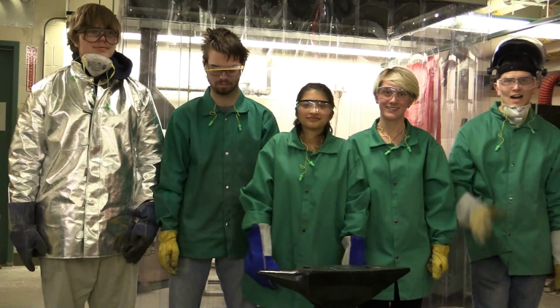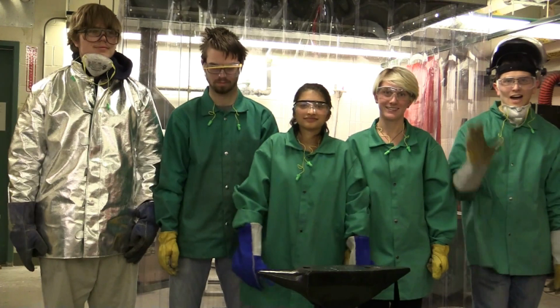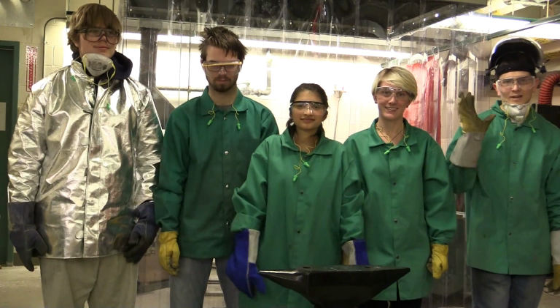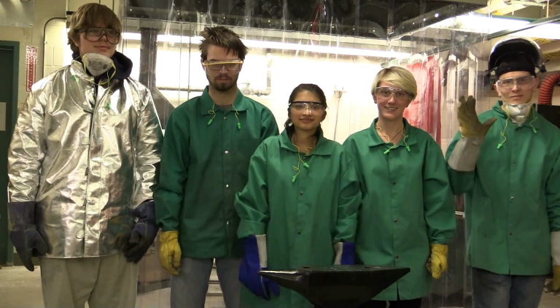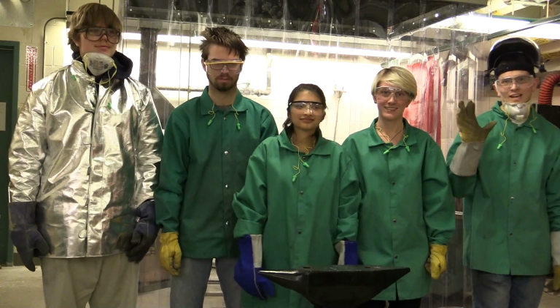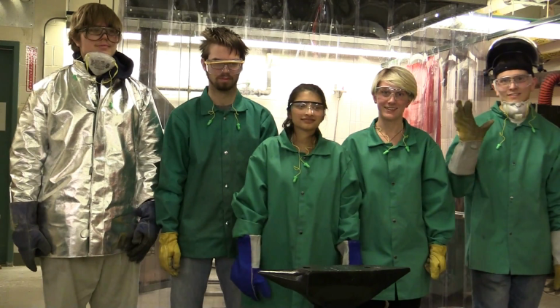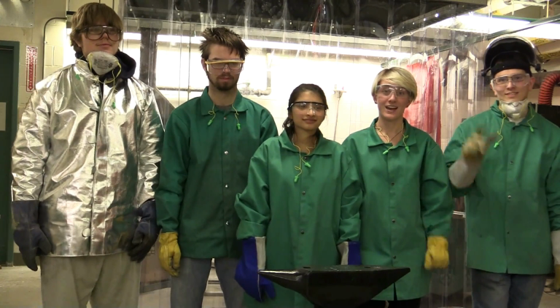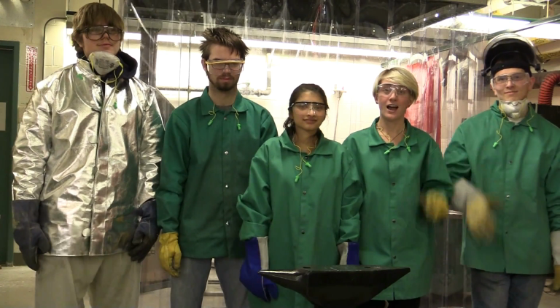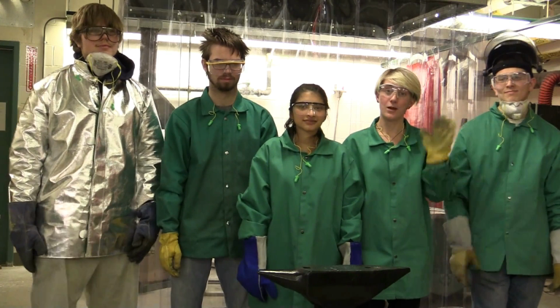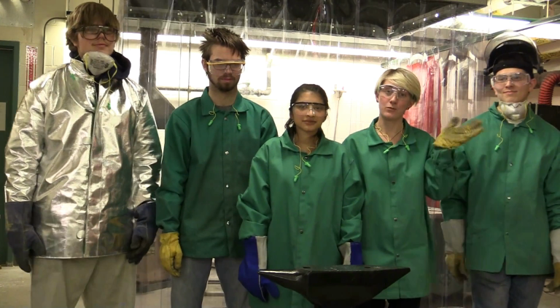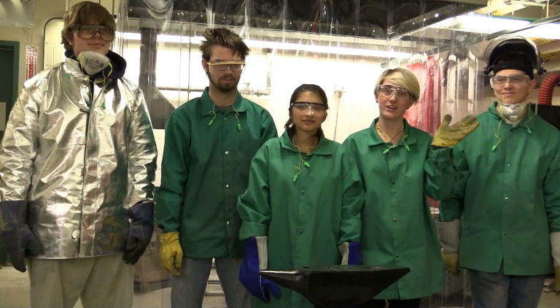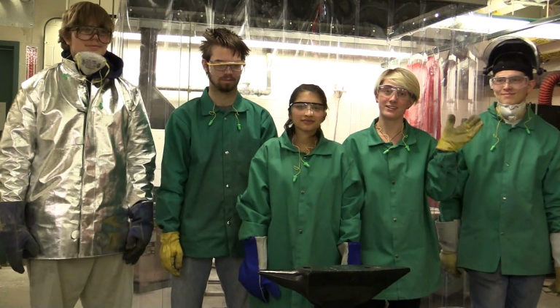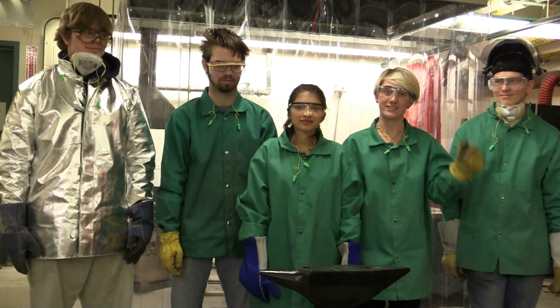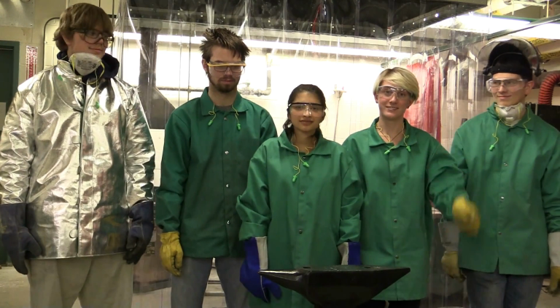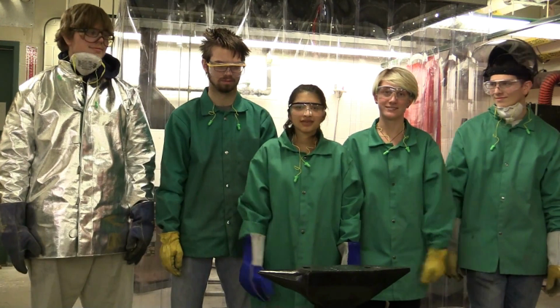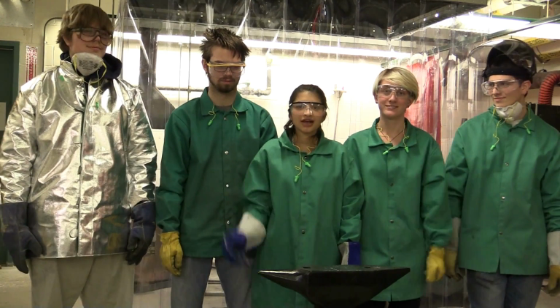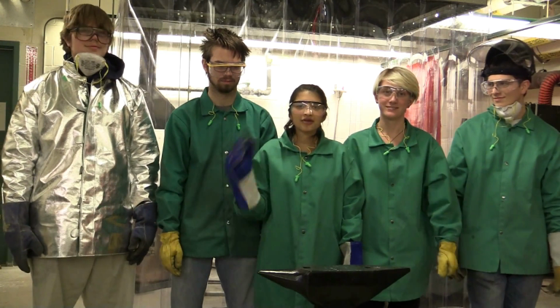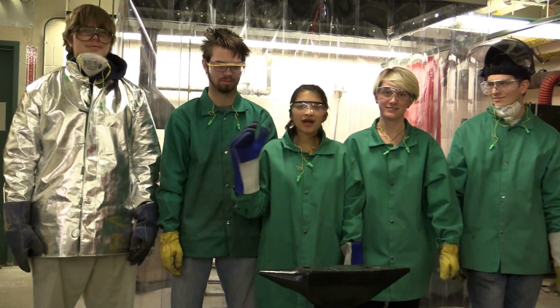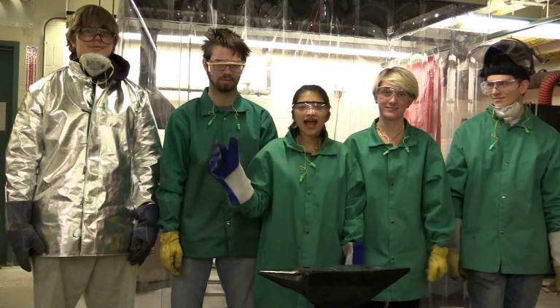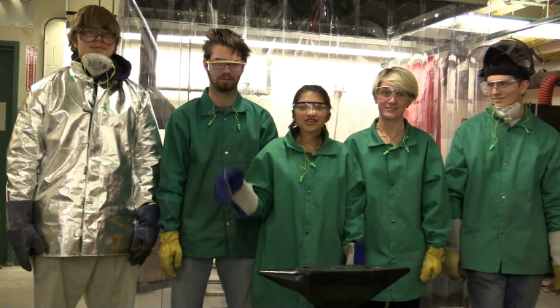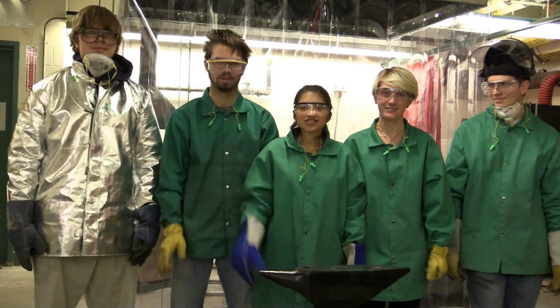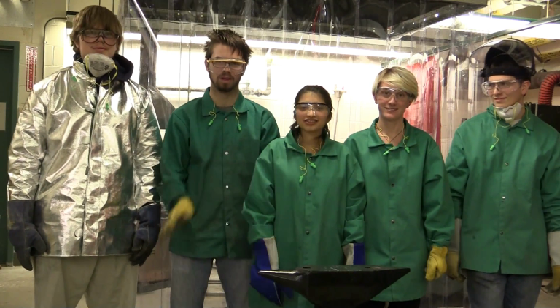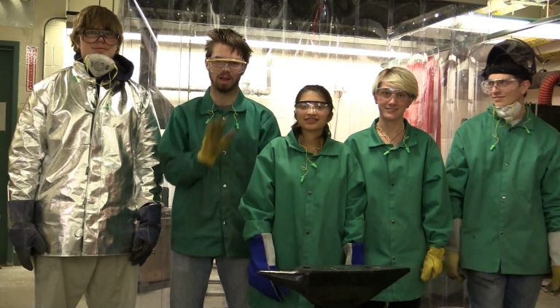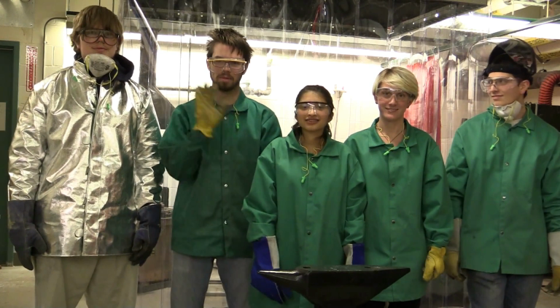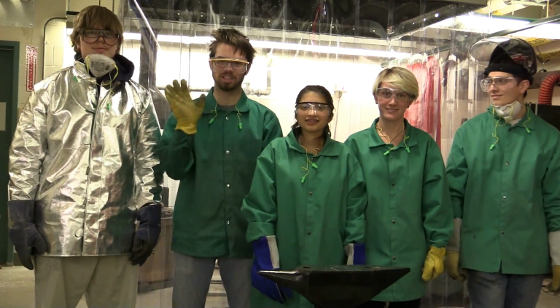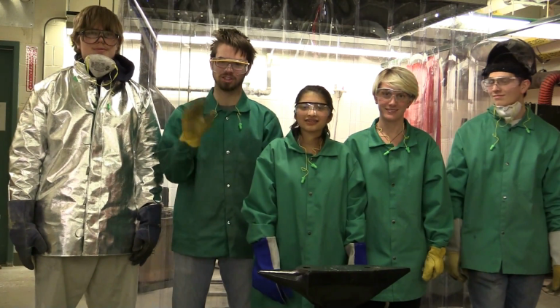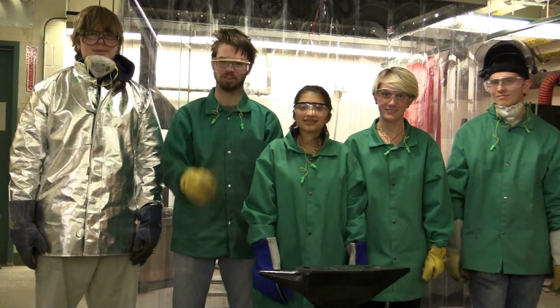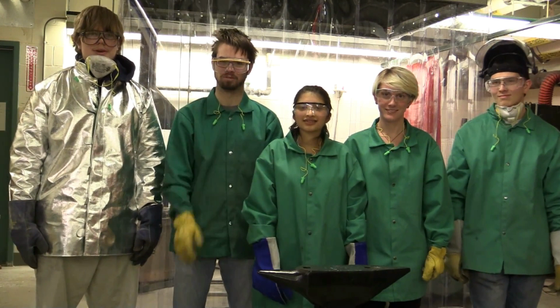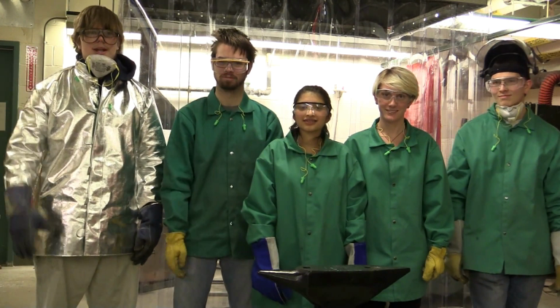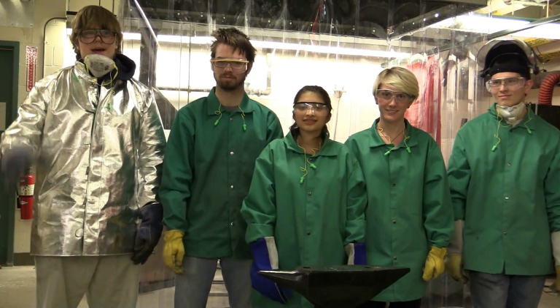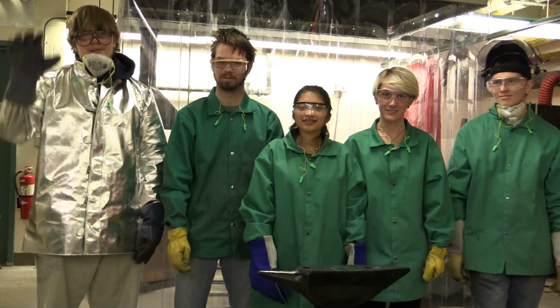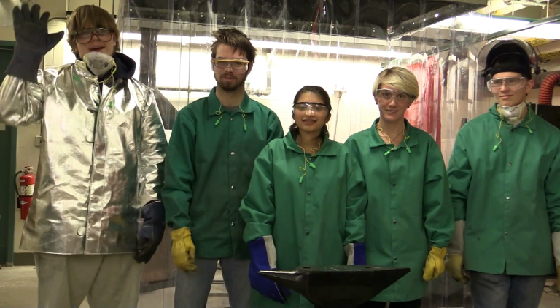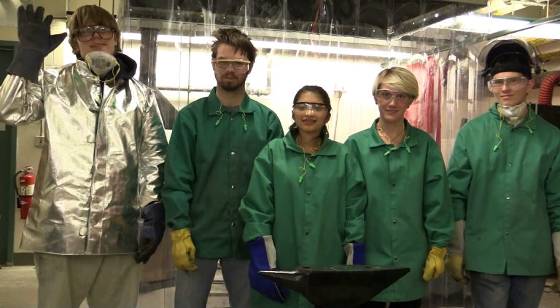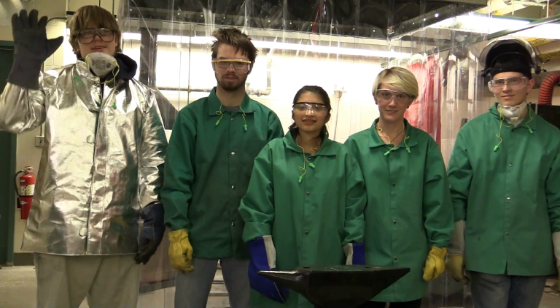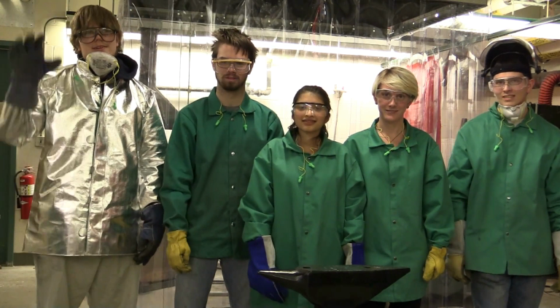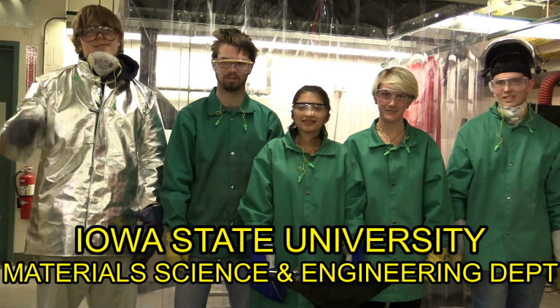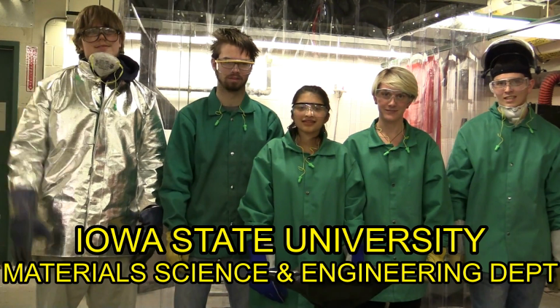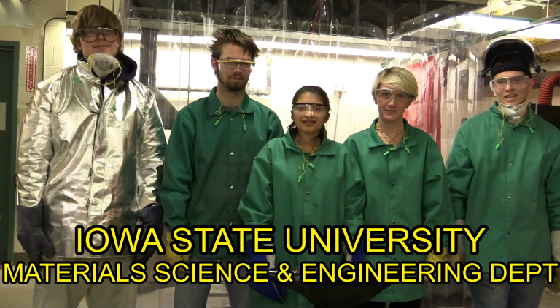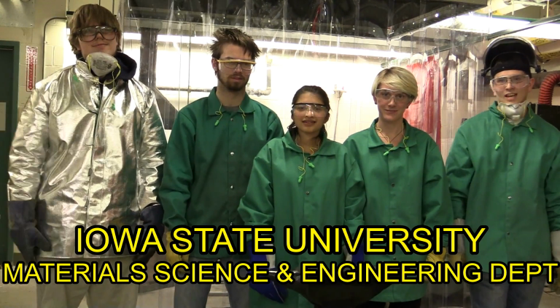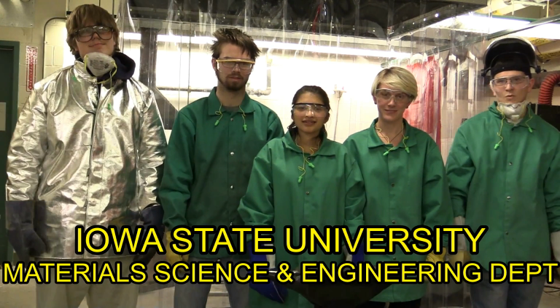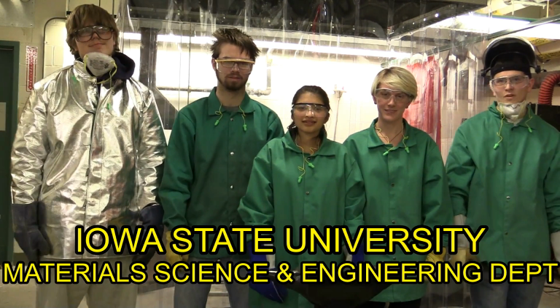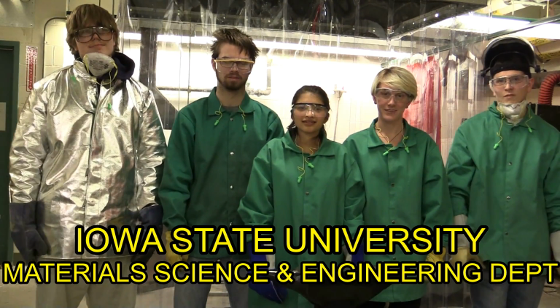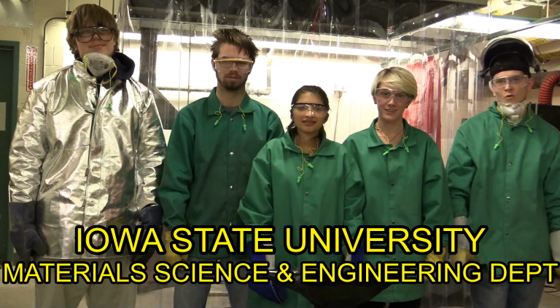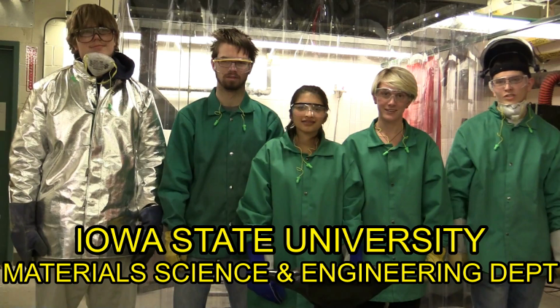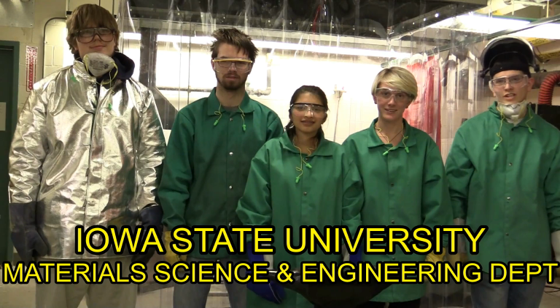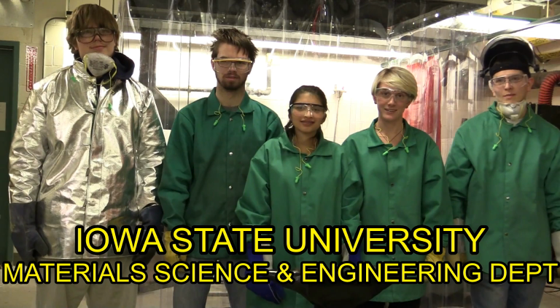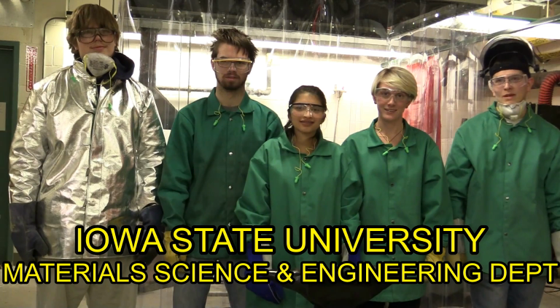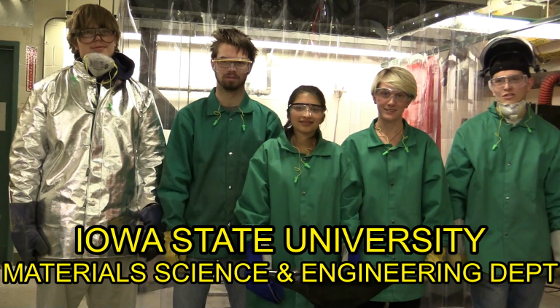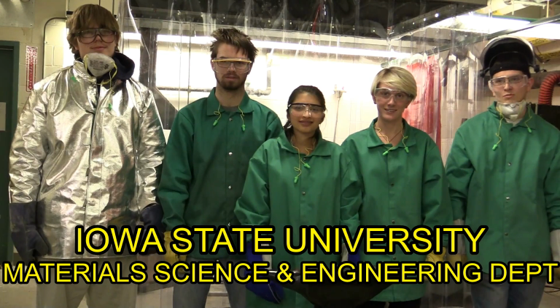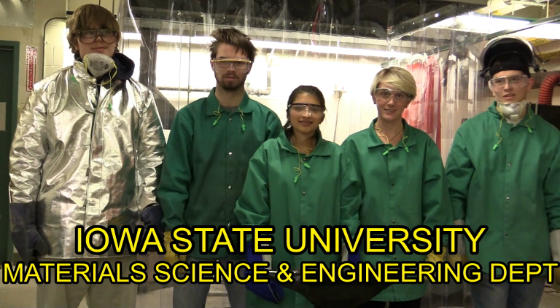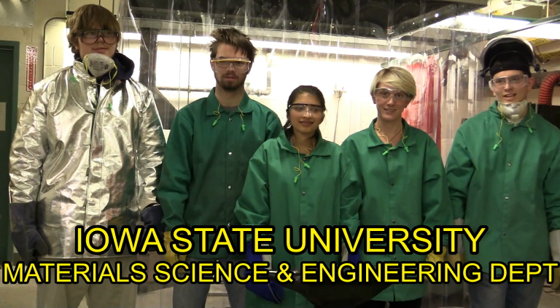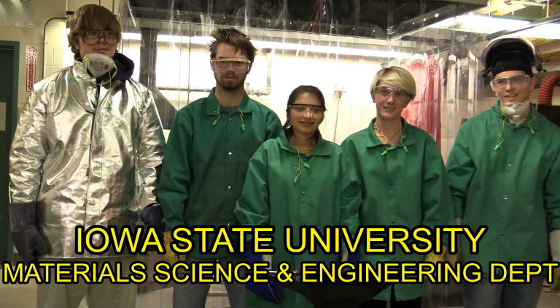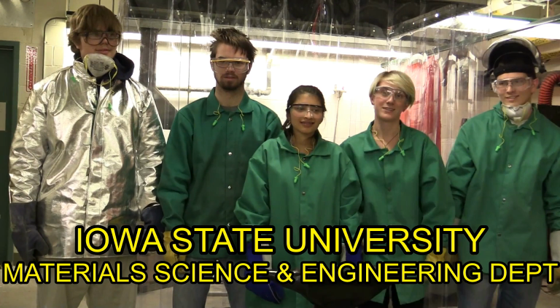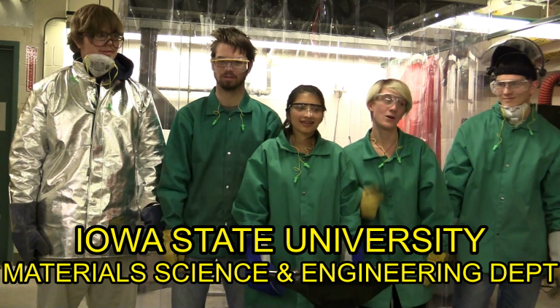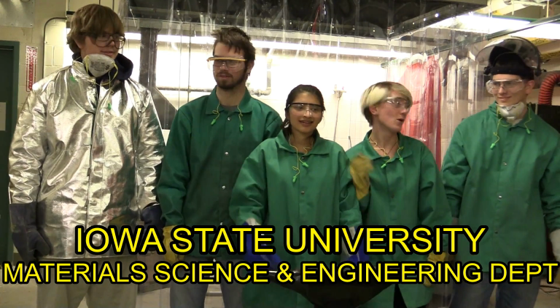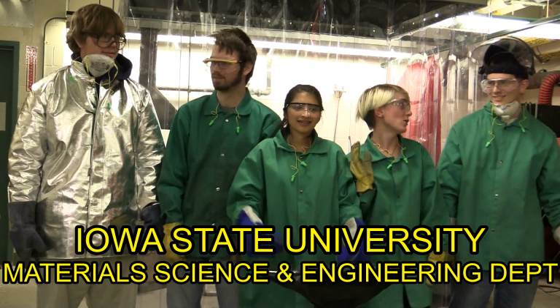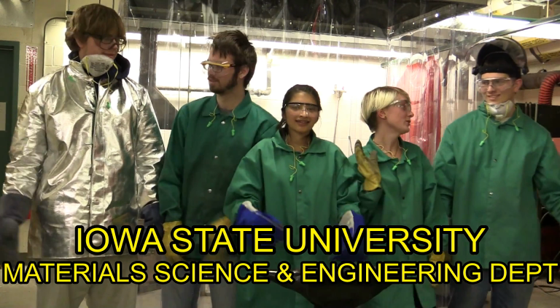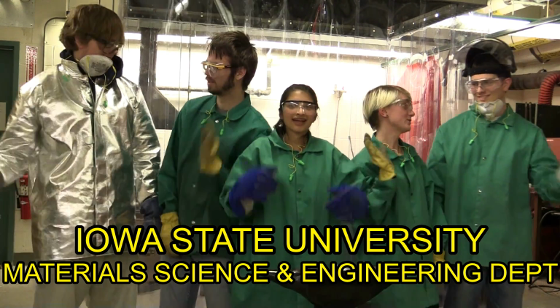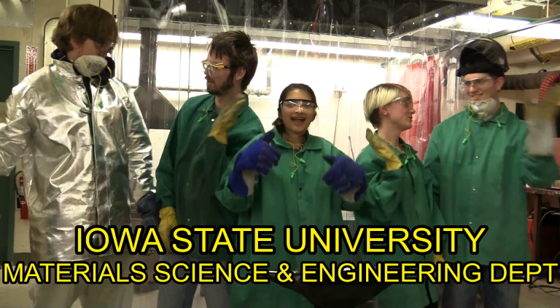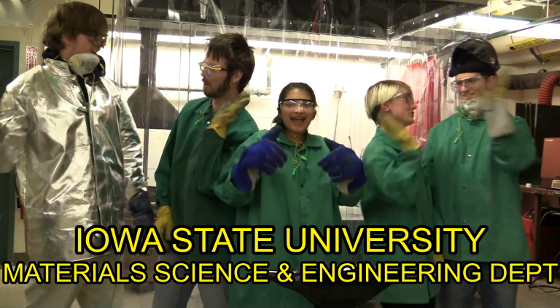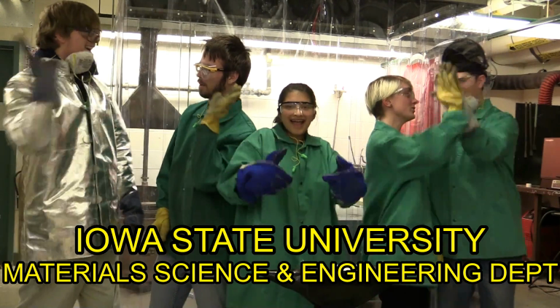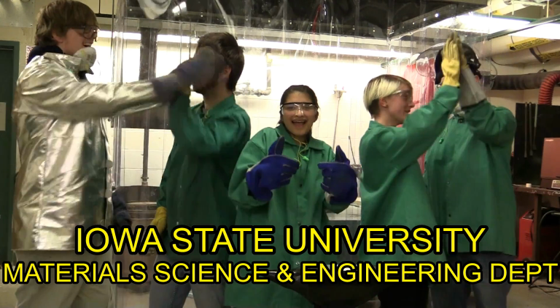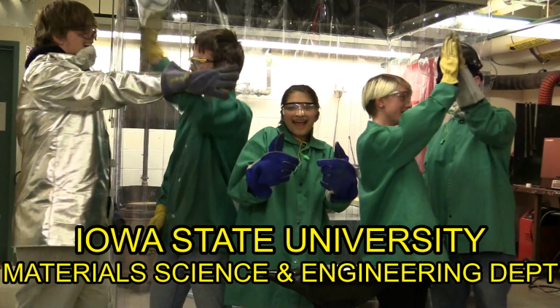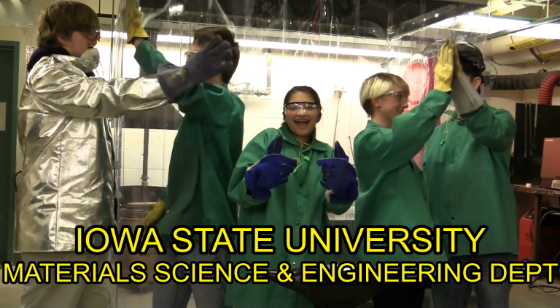Hi, I'm David. I'm Miranda. I'm Ash. I'm Ashton. And I'm Calvin. And we're forging a Messer blade. Let's do it!